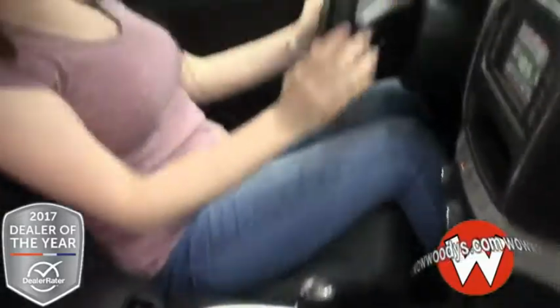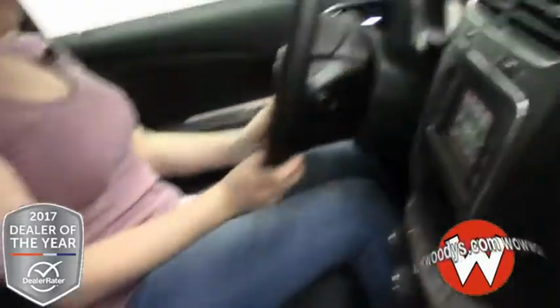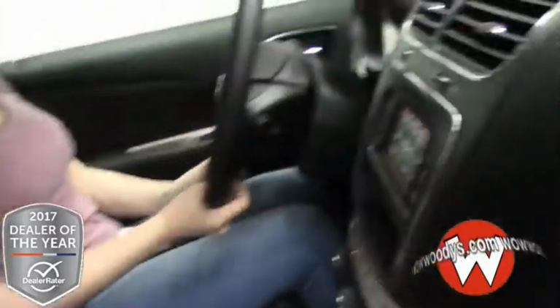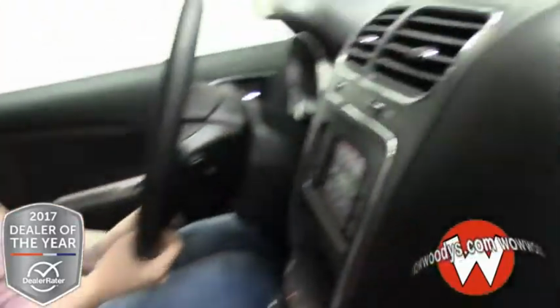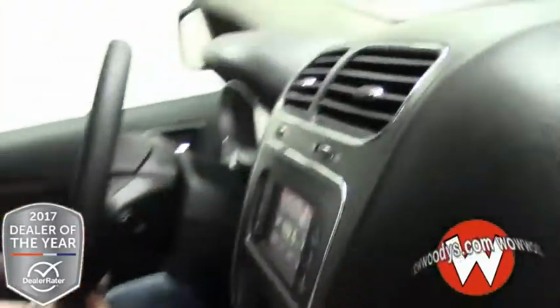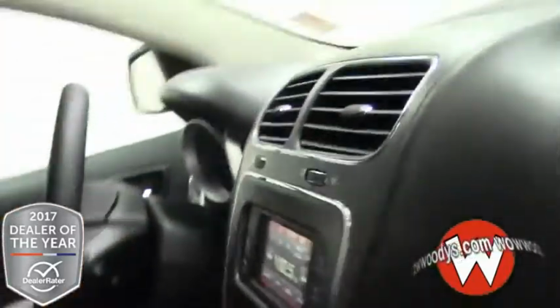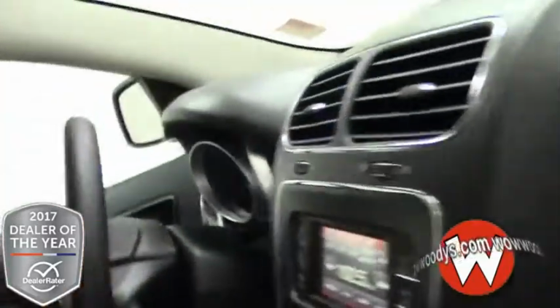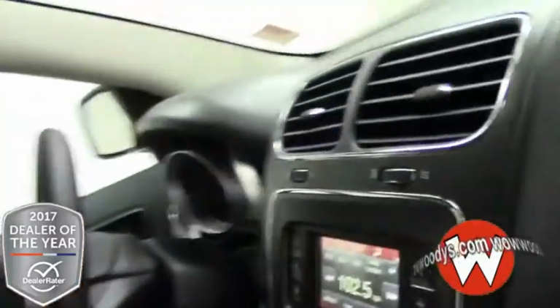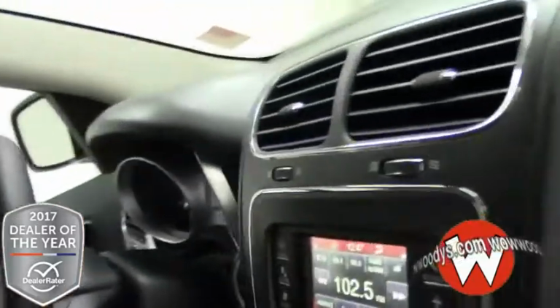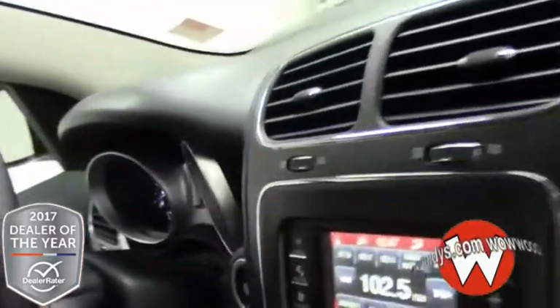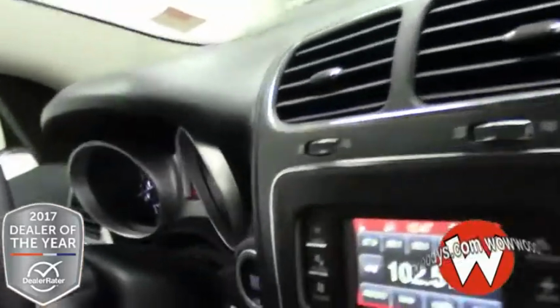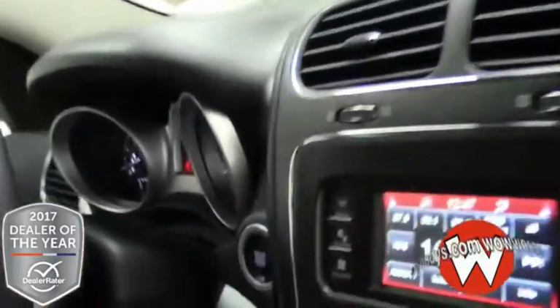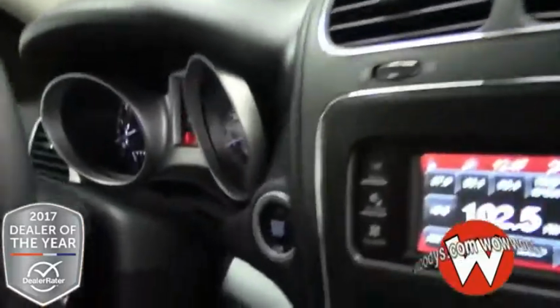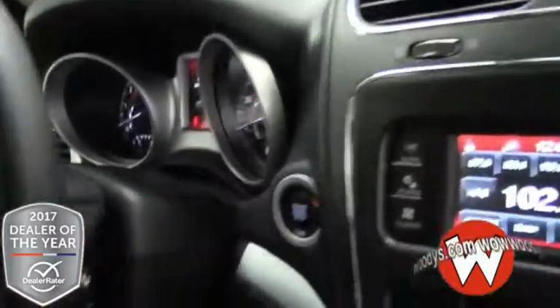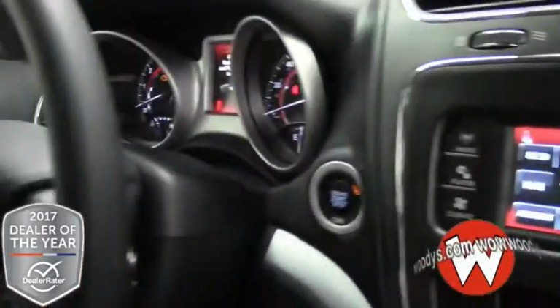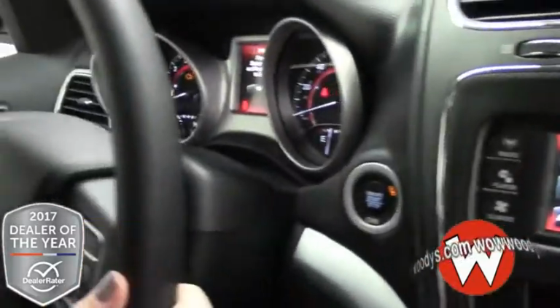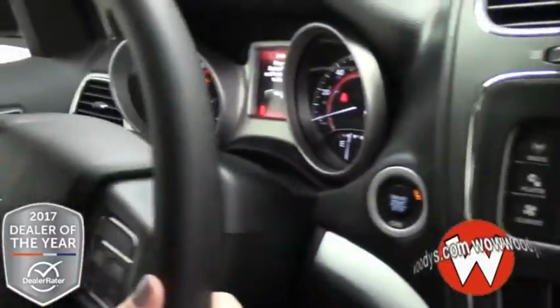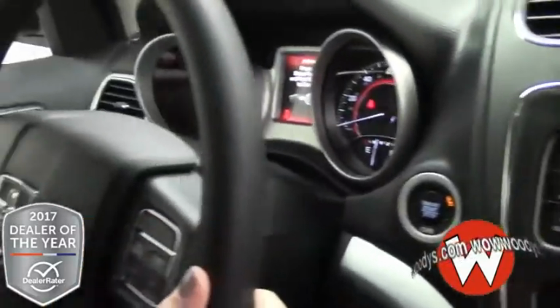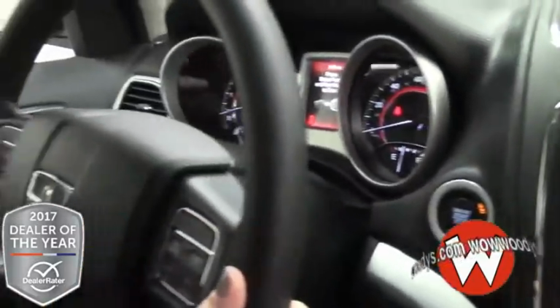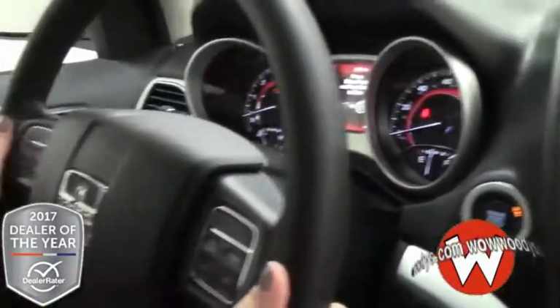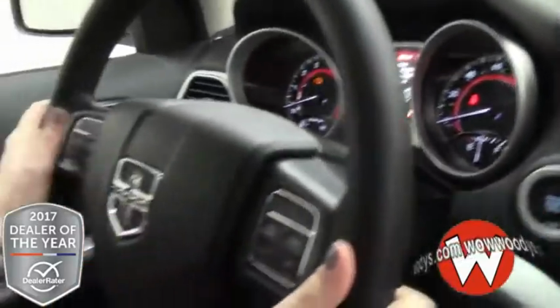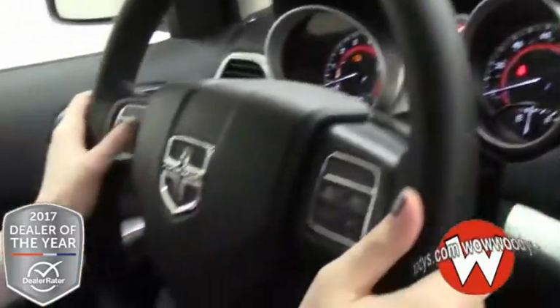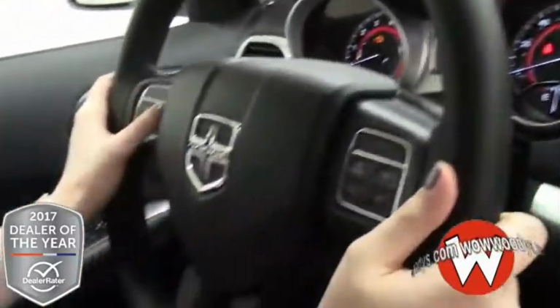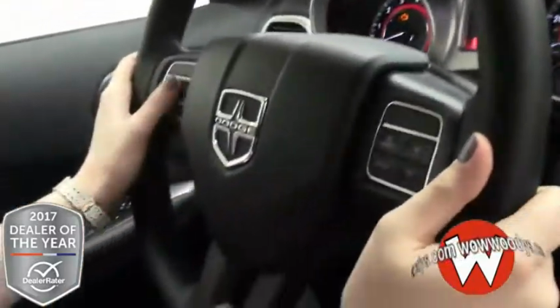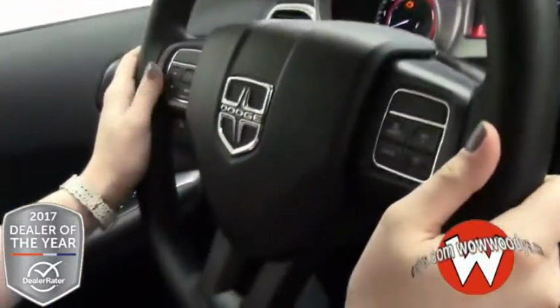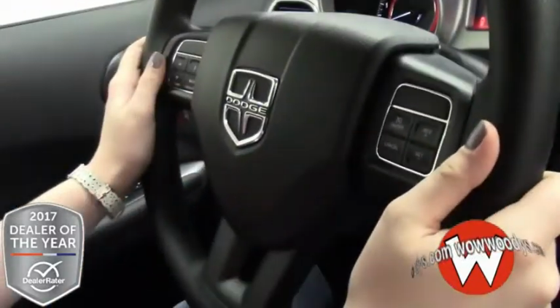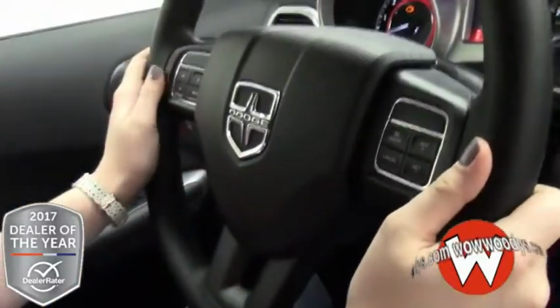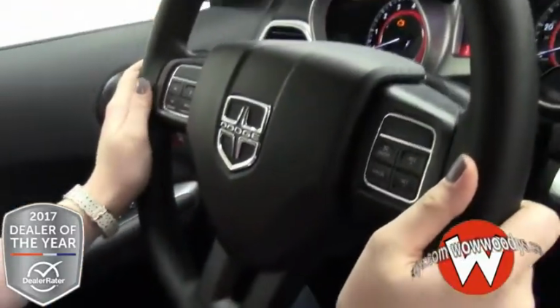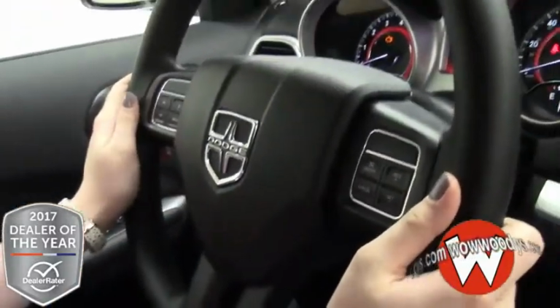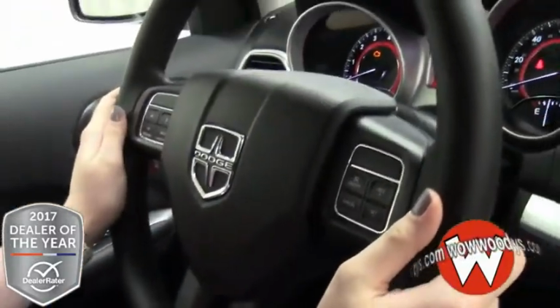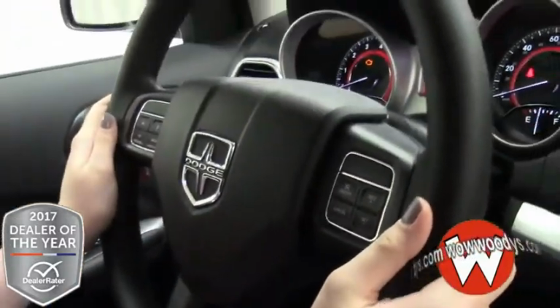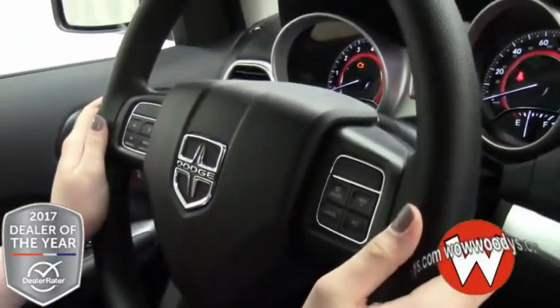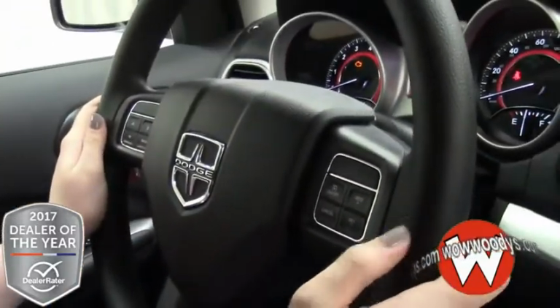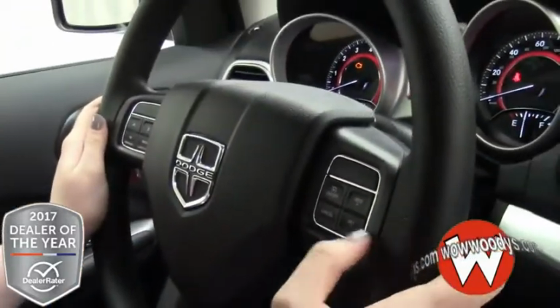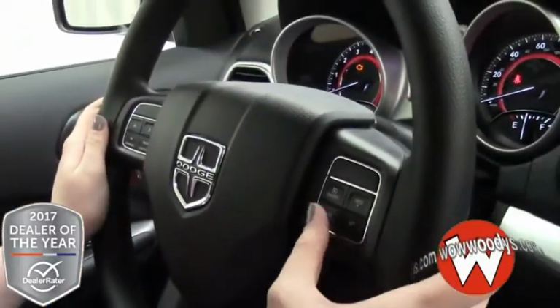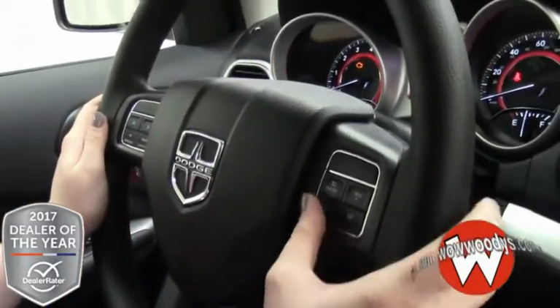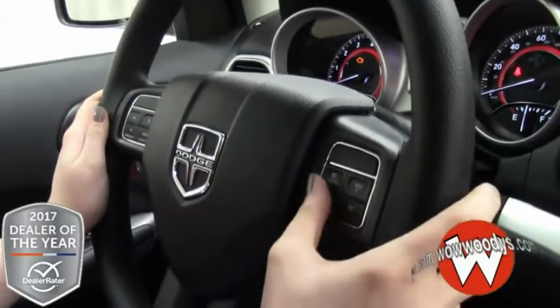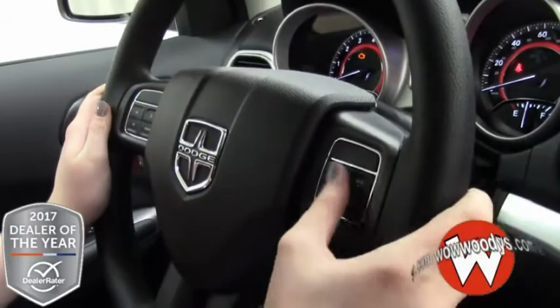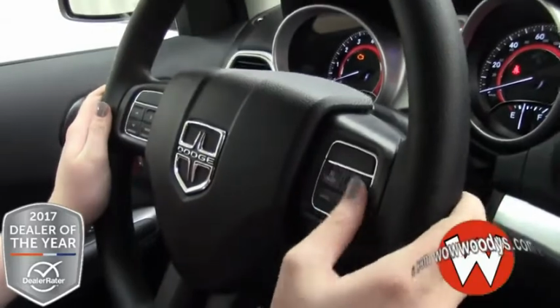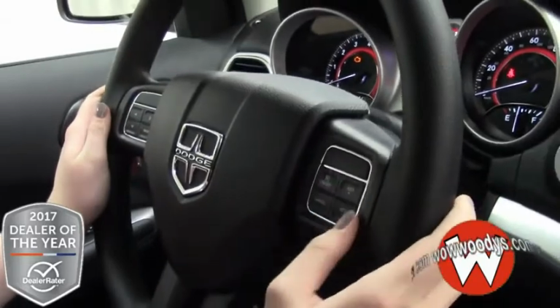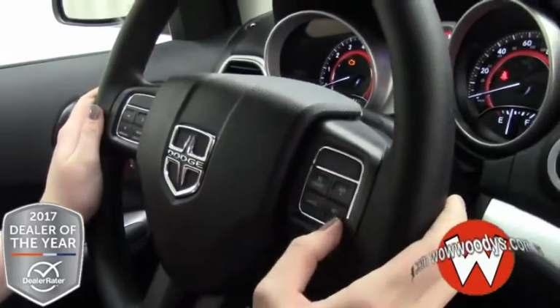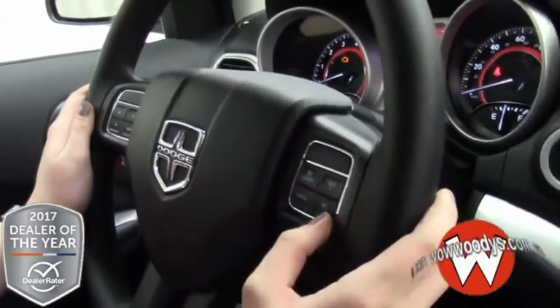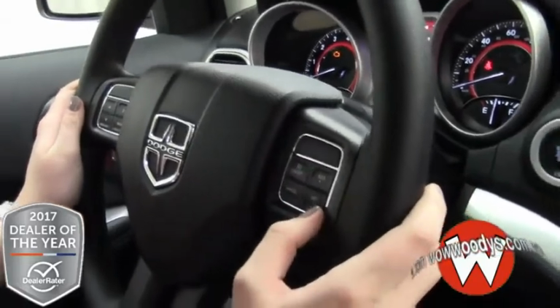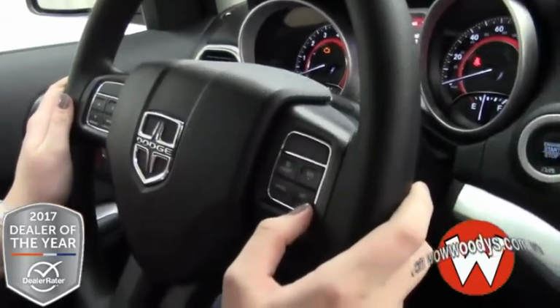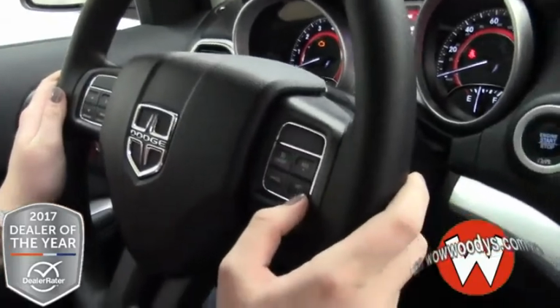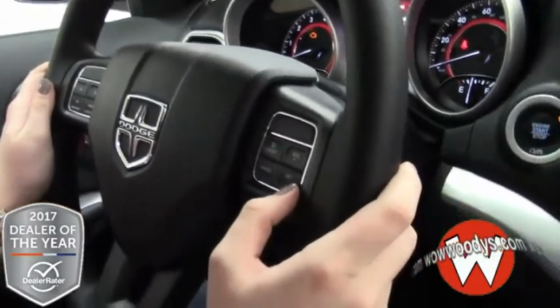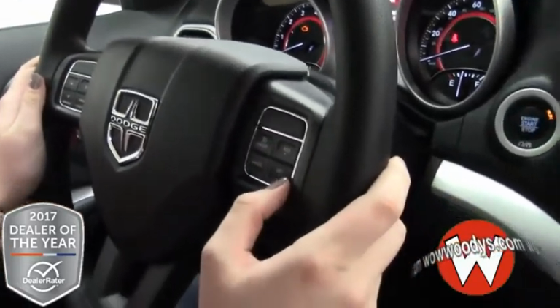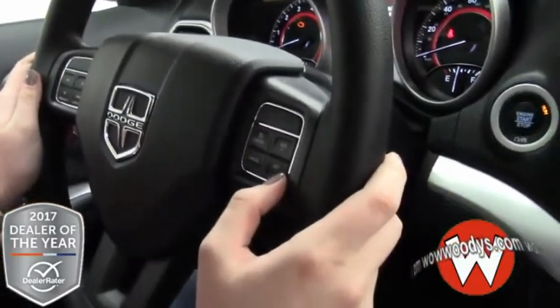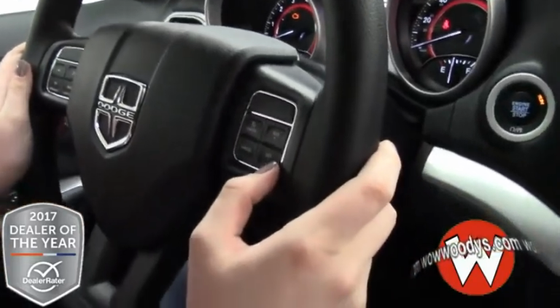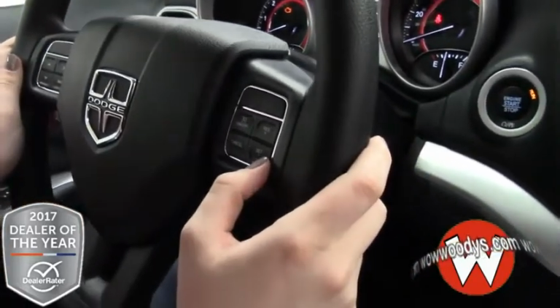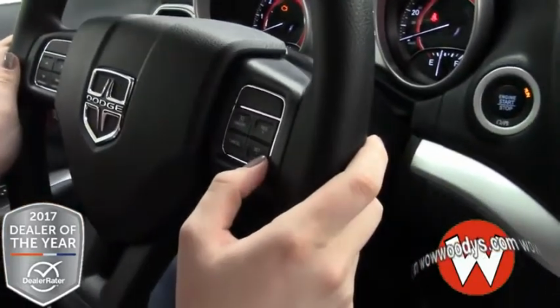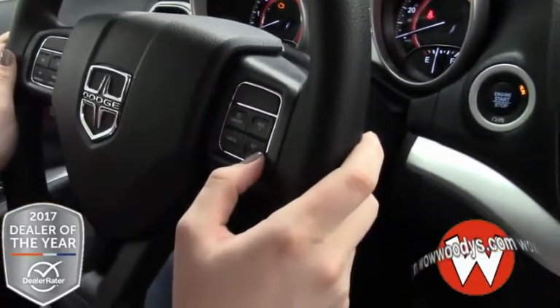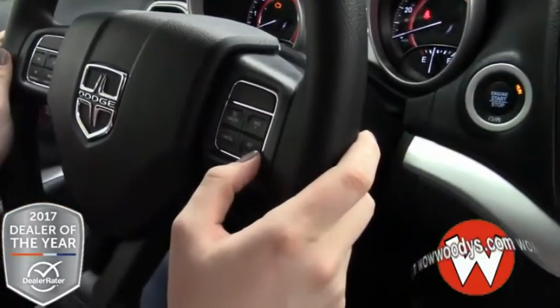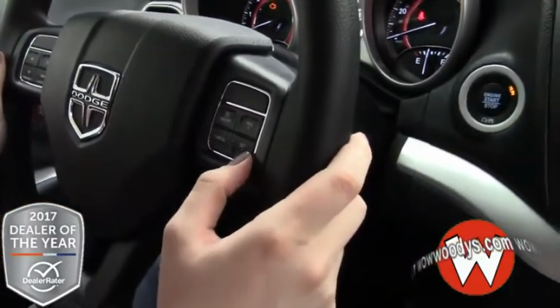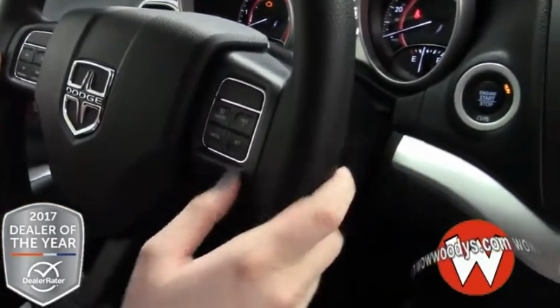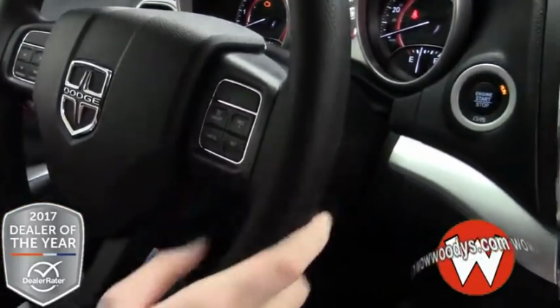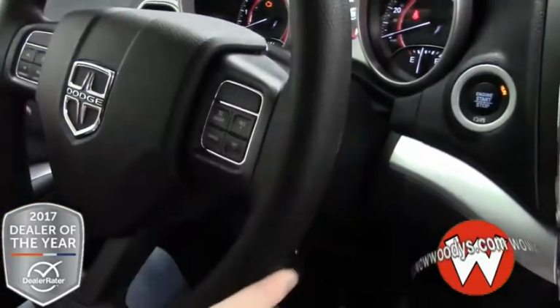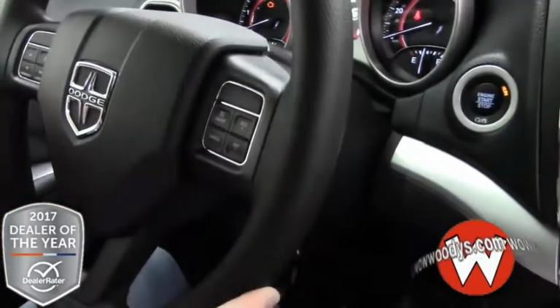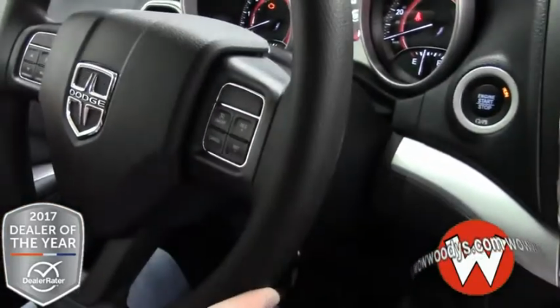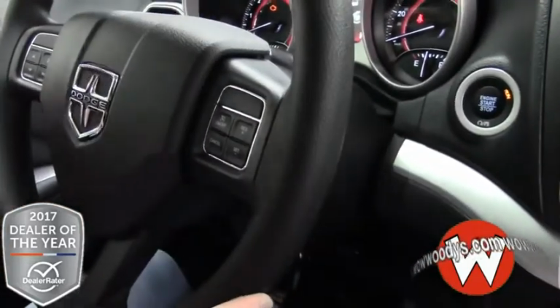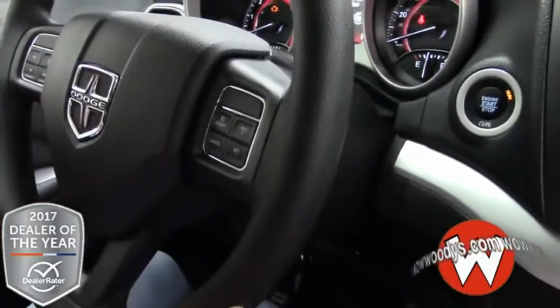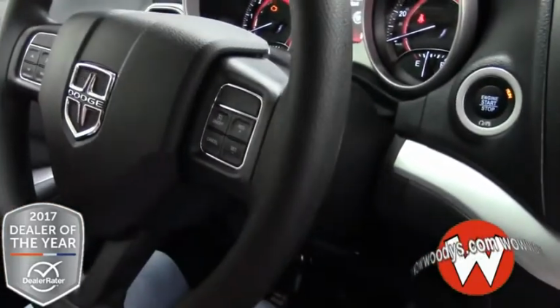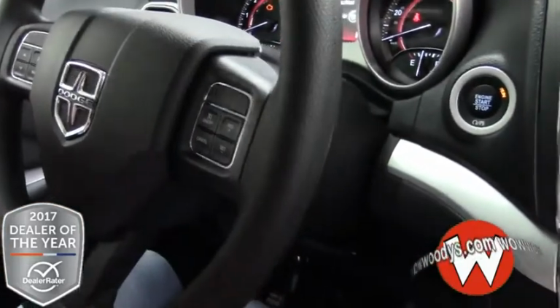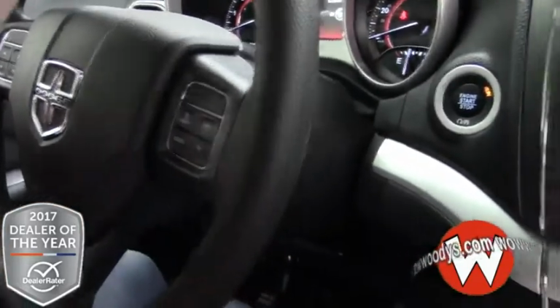Over to your steering wheel you have all of your media controls right here and your cruise control settings, really easily at the touch of a button.